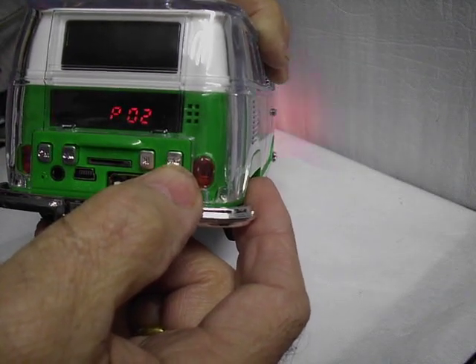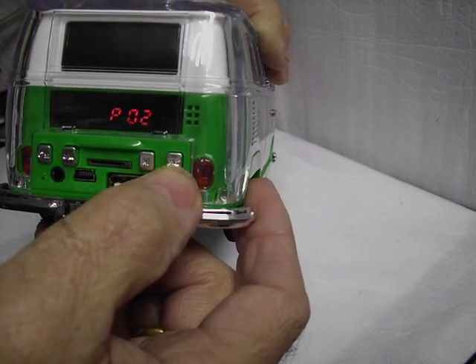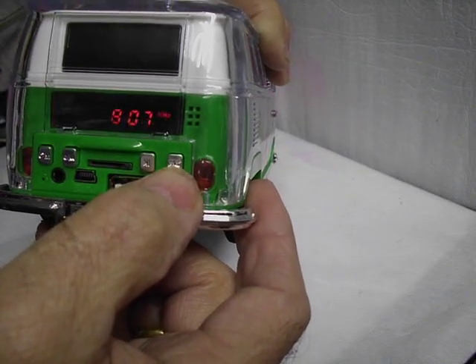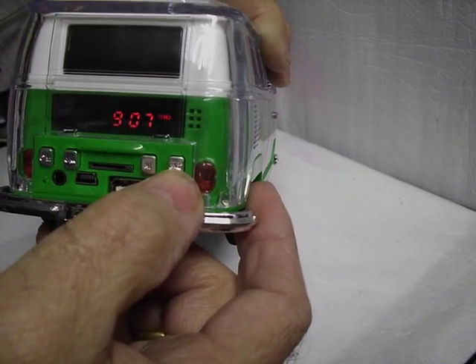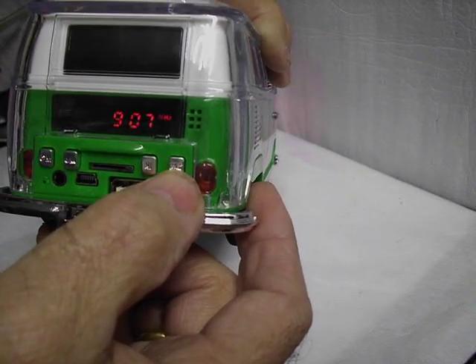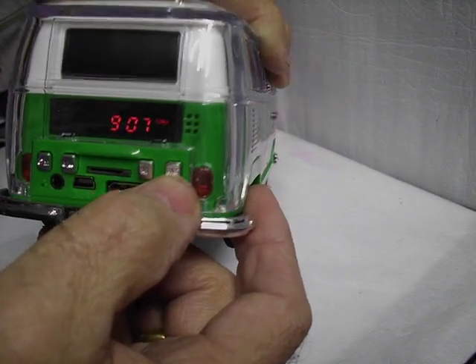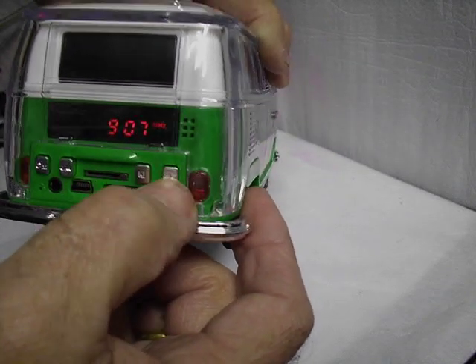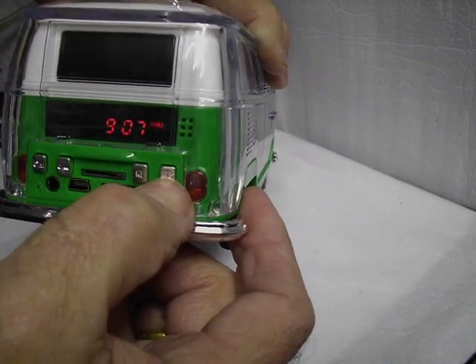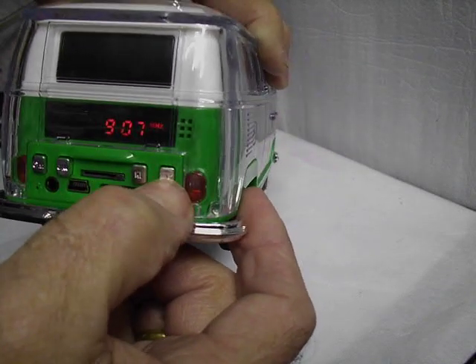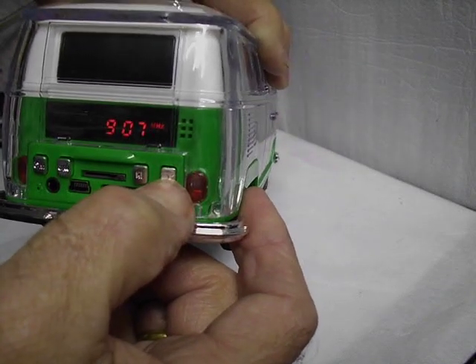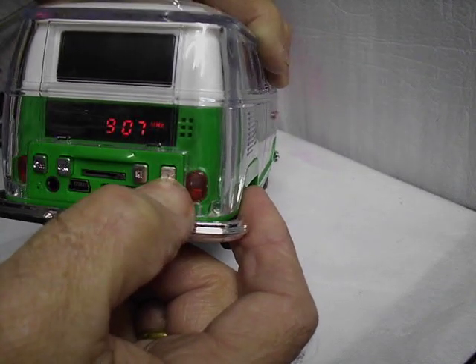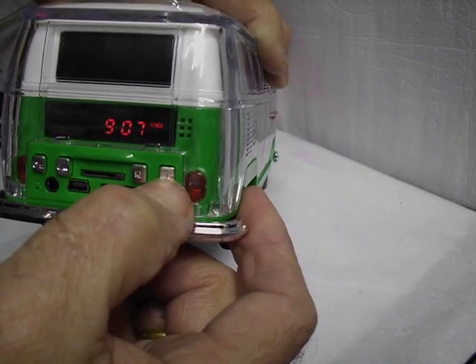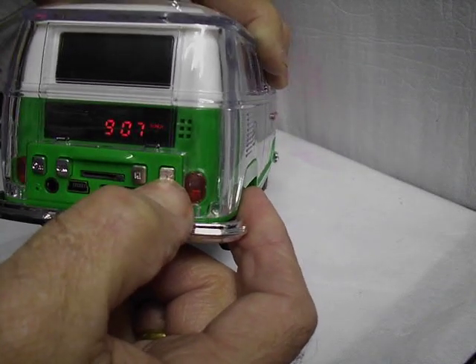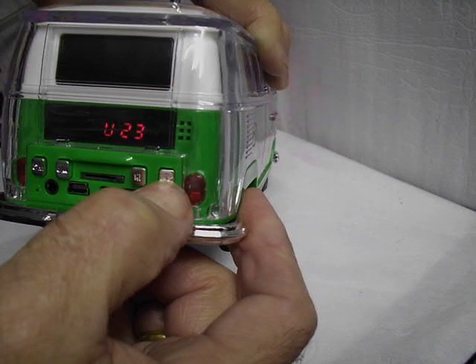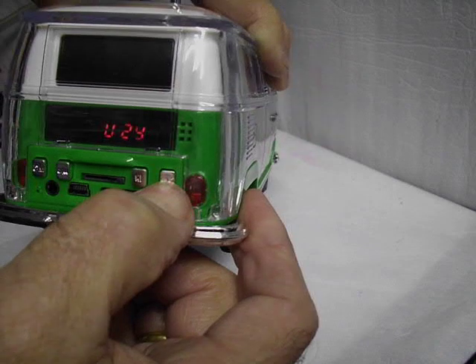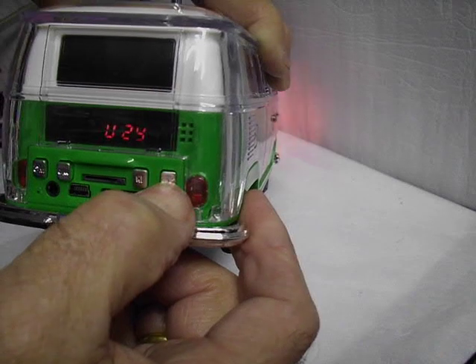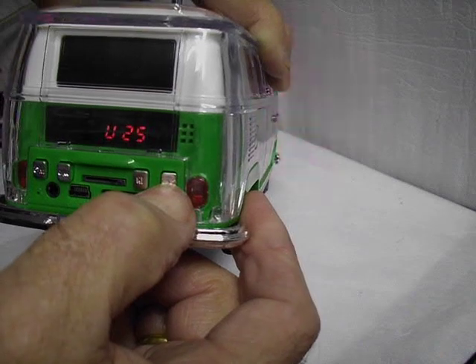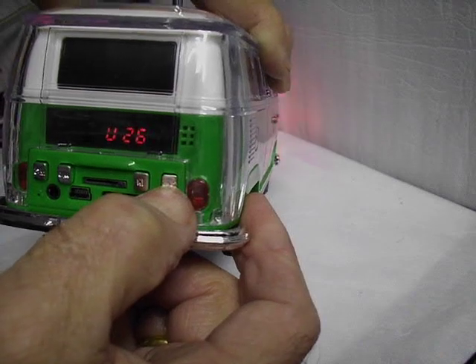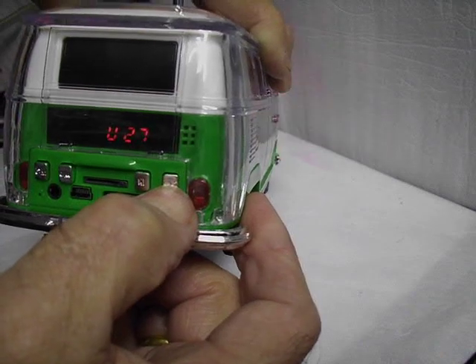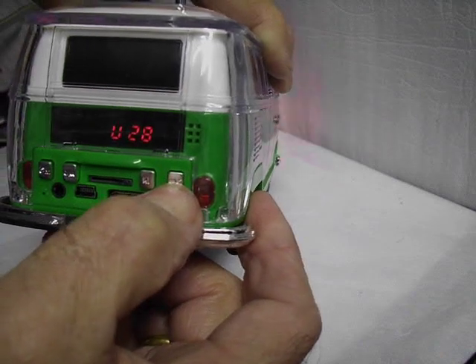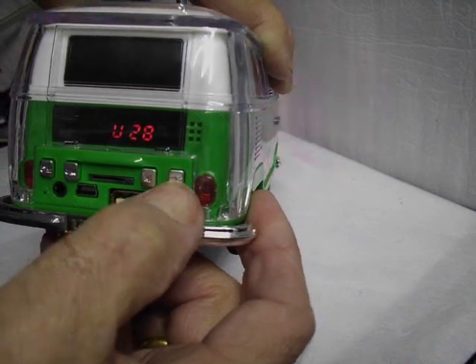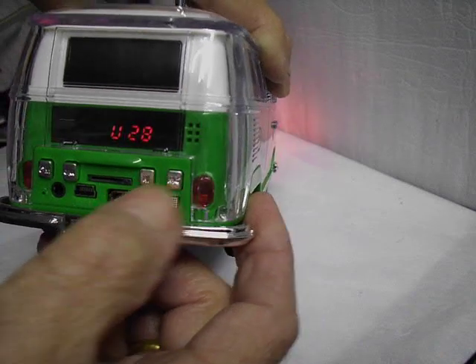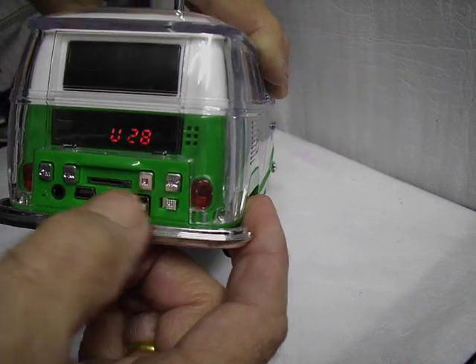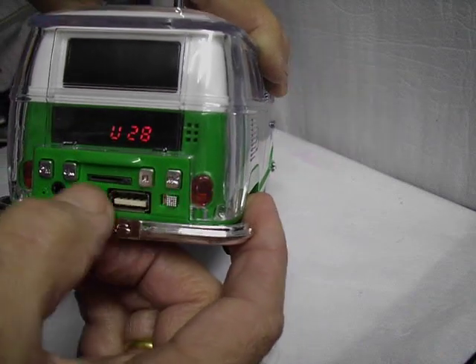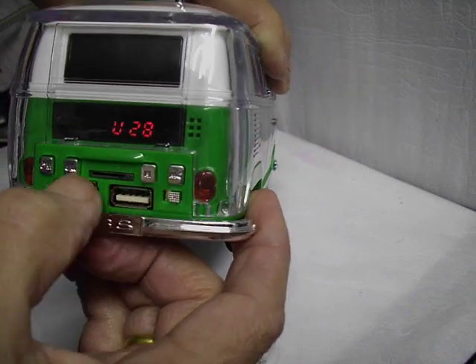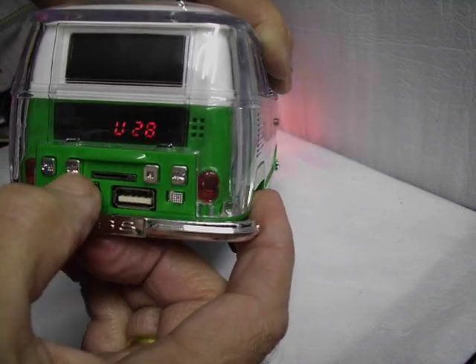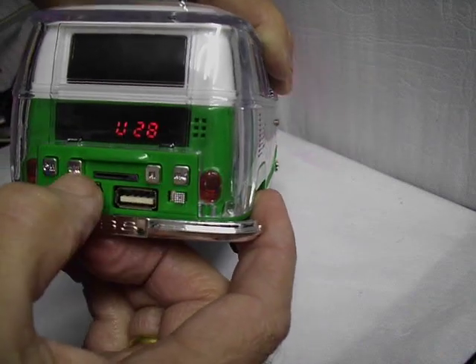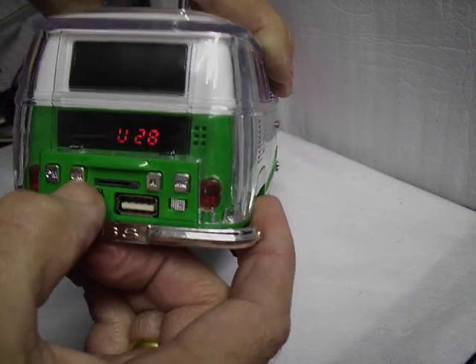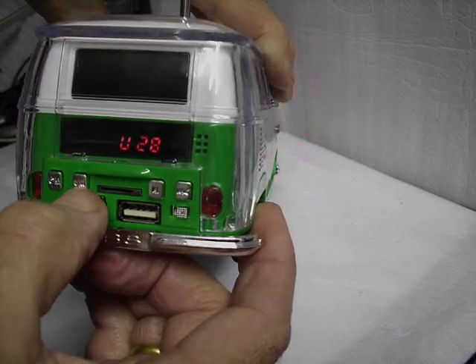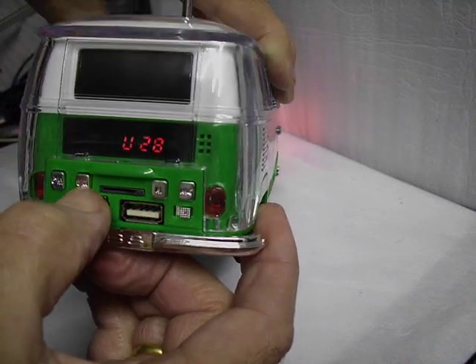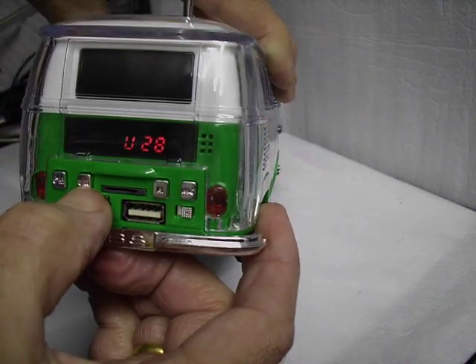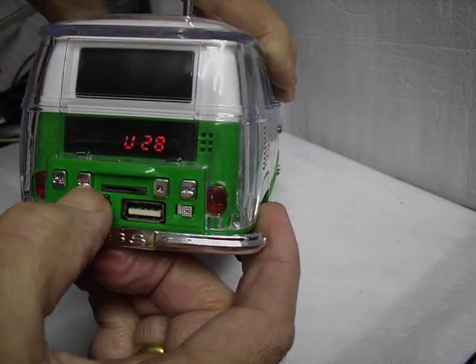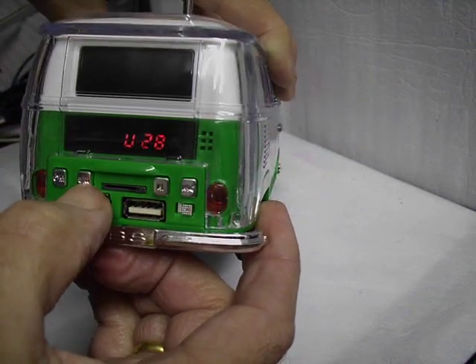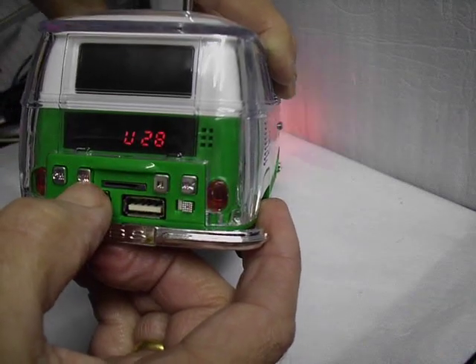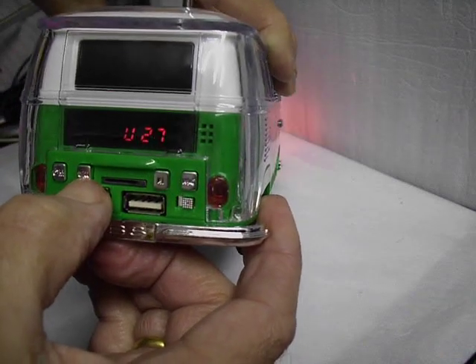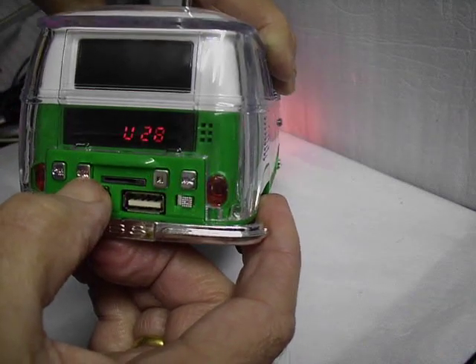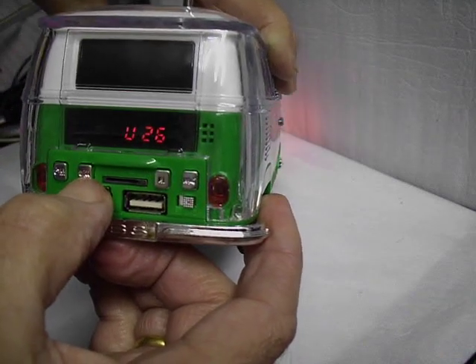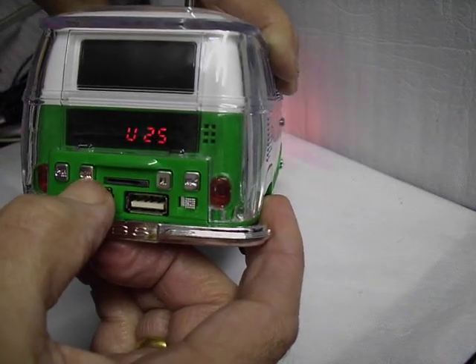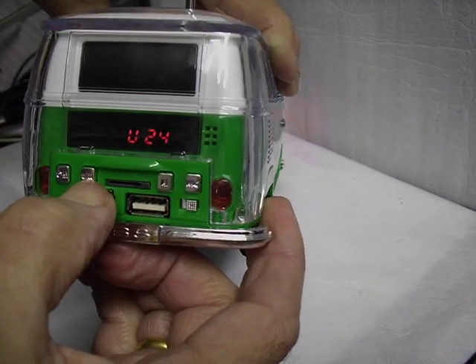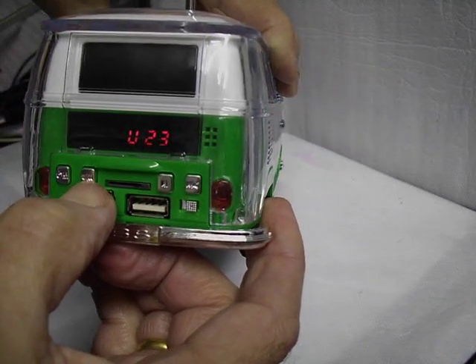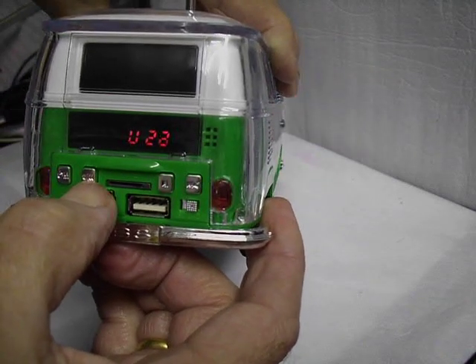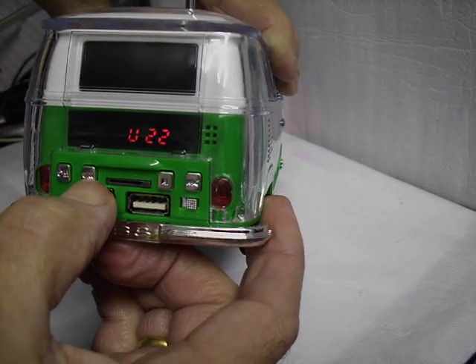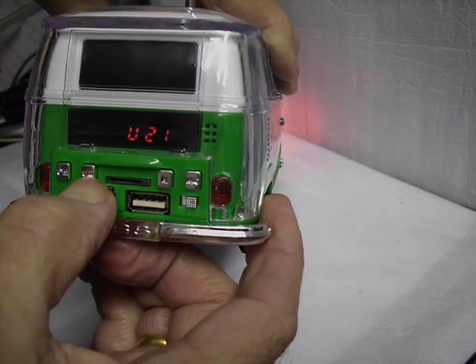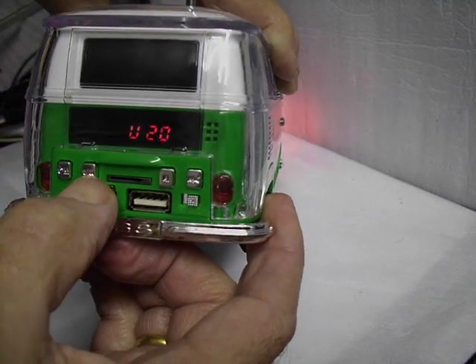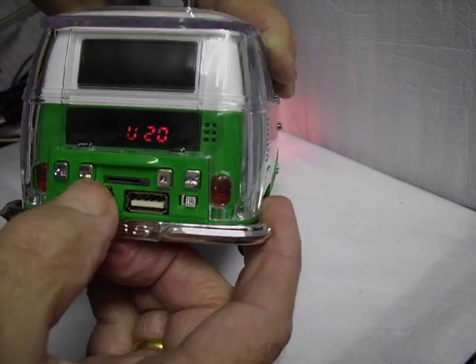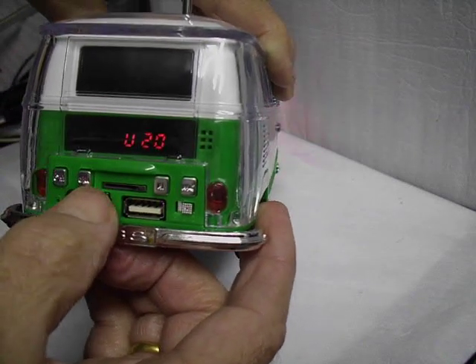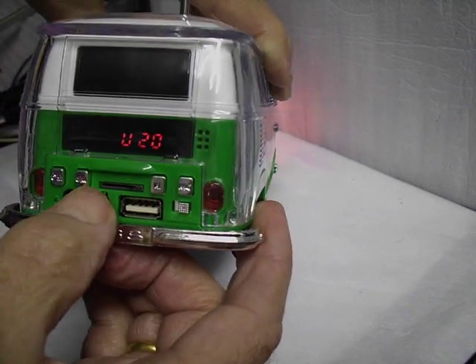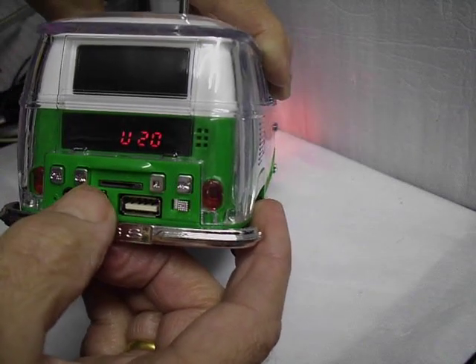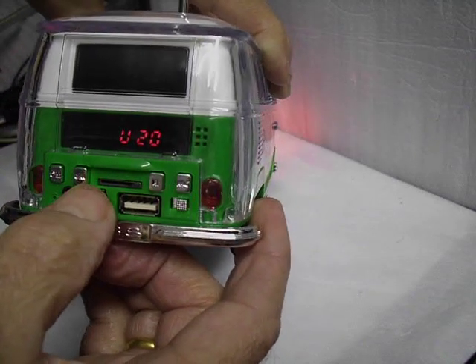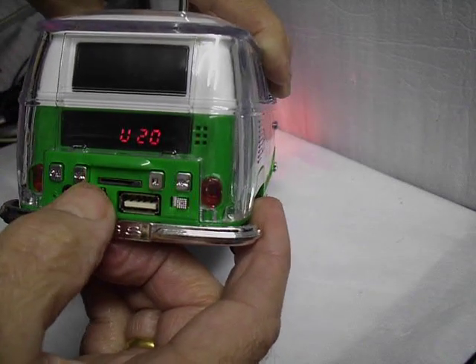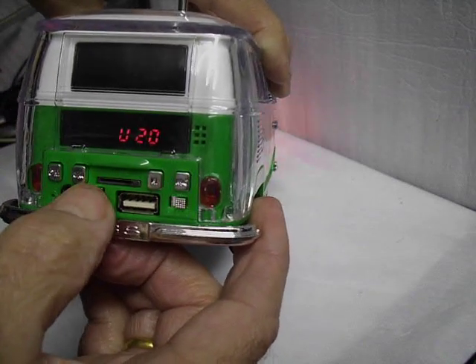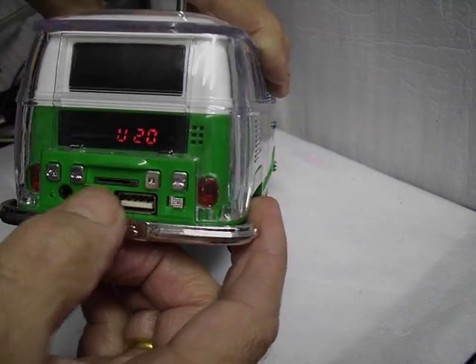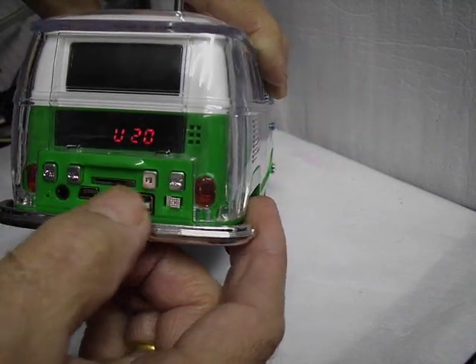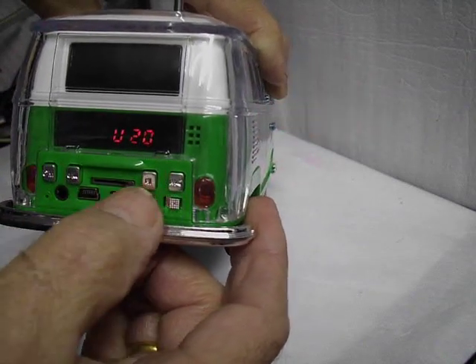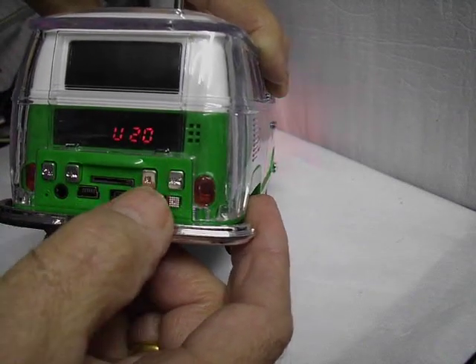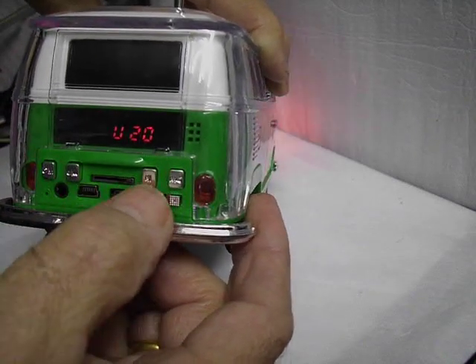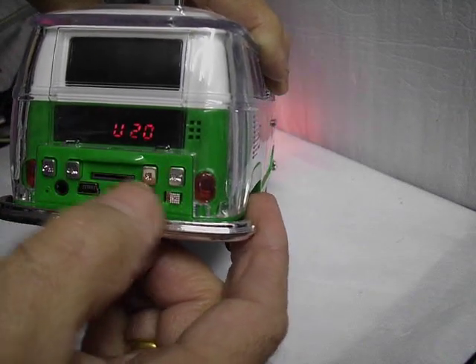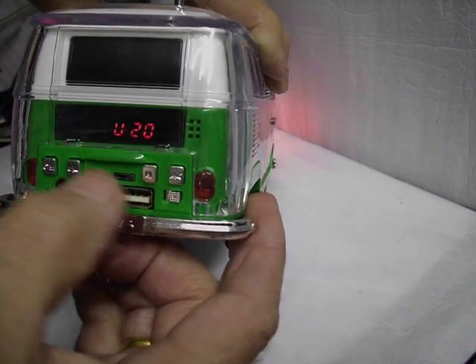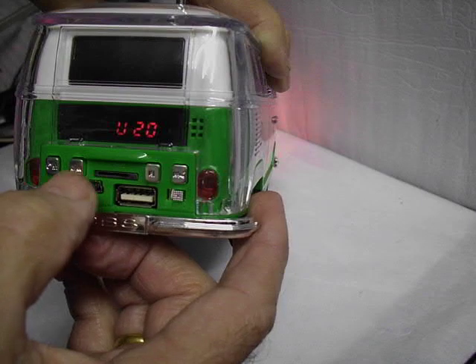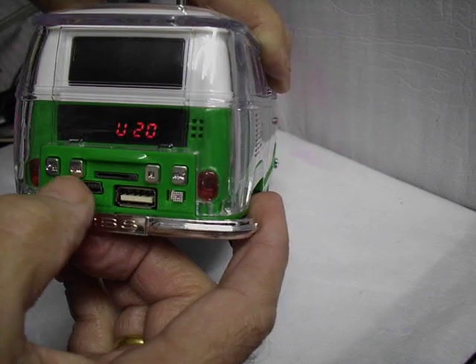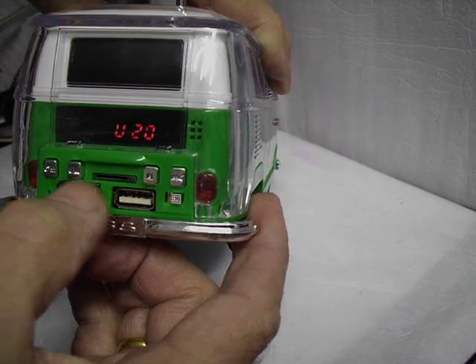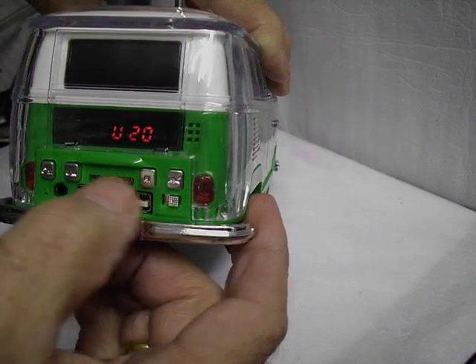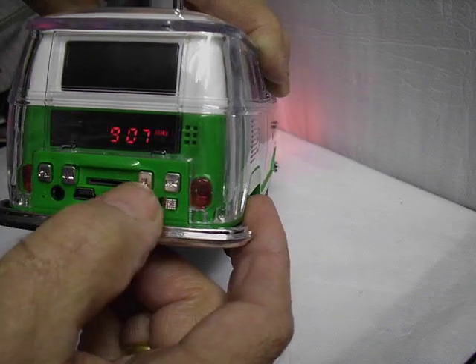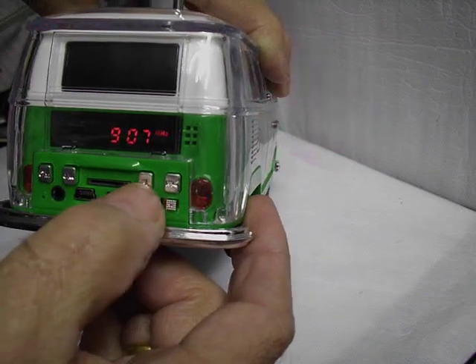You can turn up the volume — hold it in. Down the volume — hold it in. And that's it.